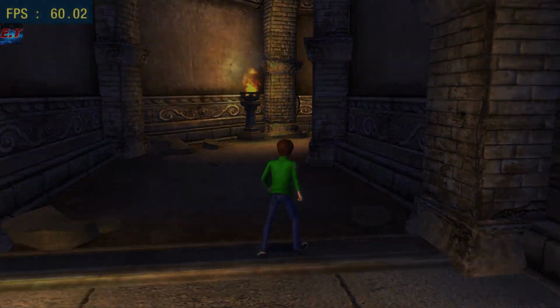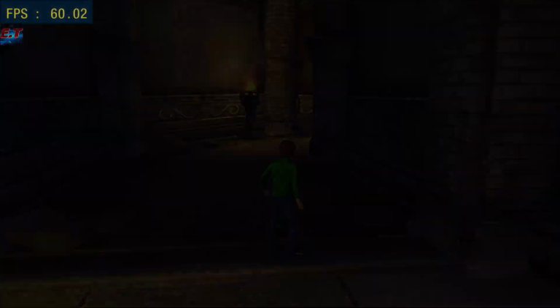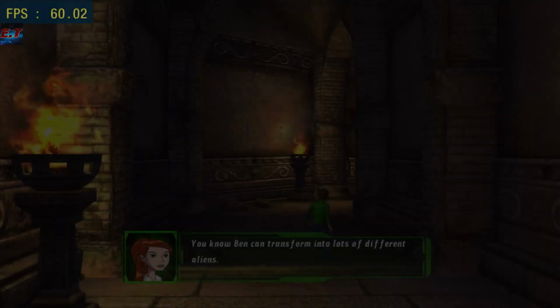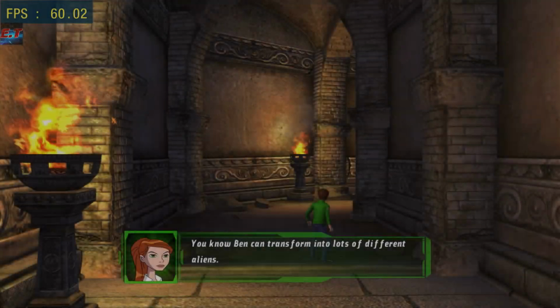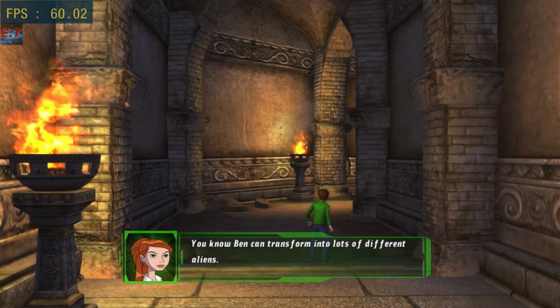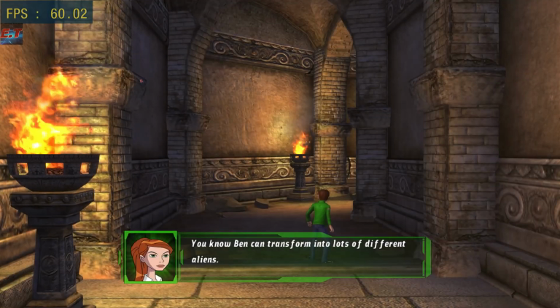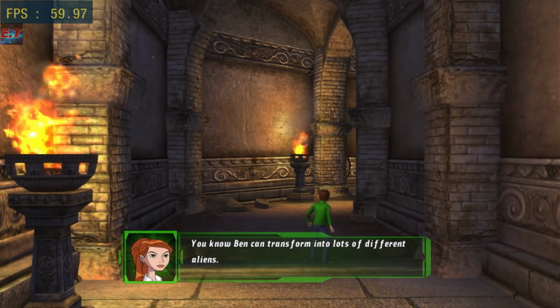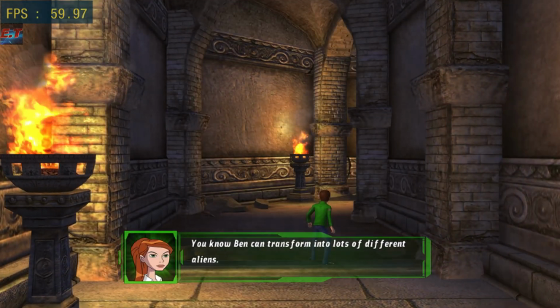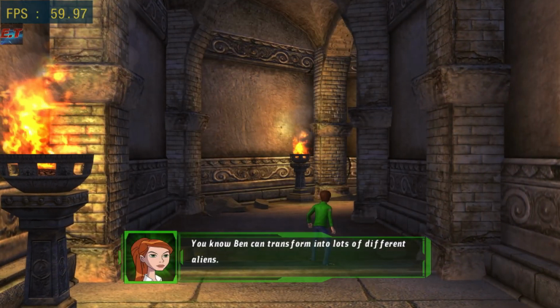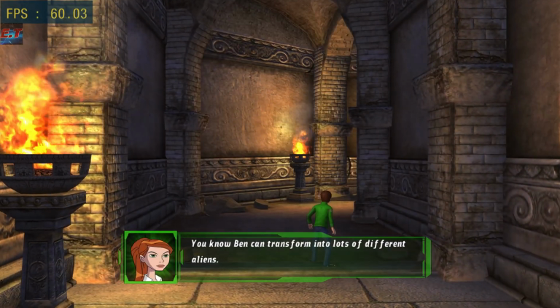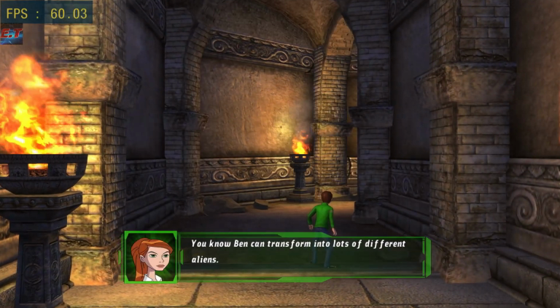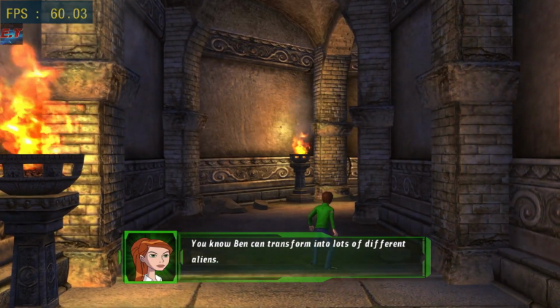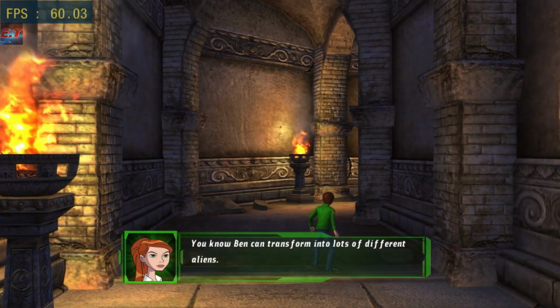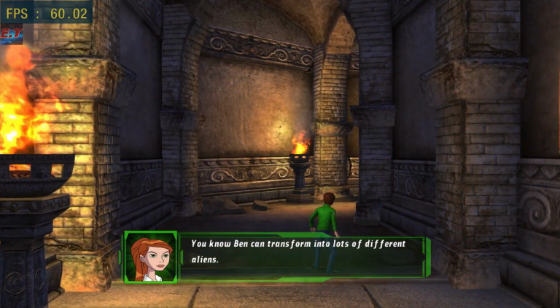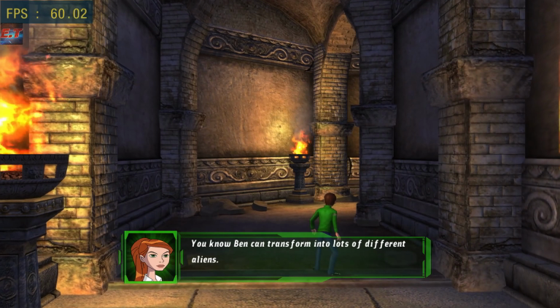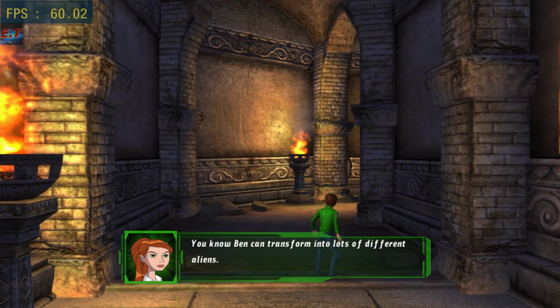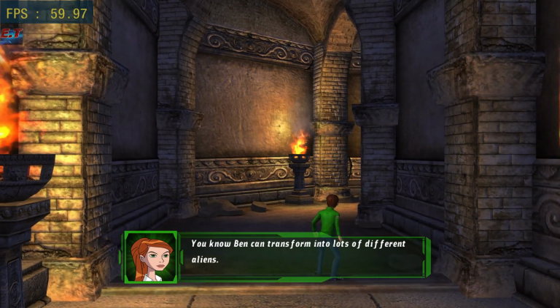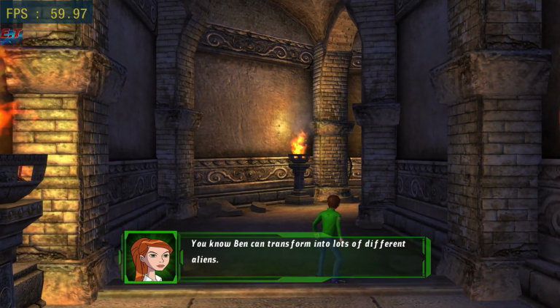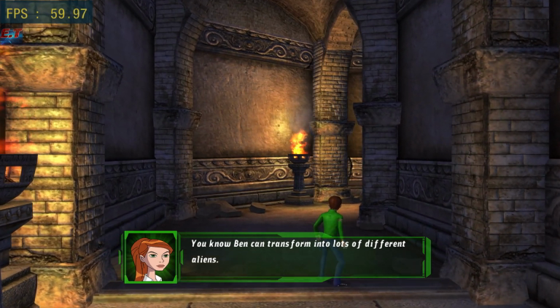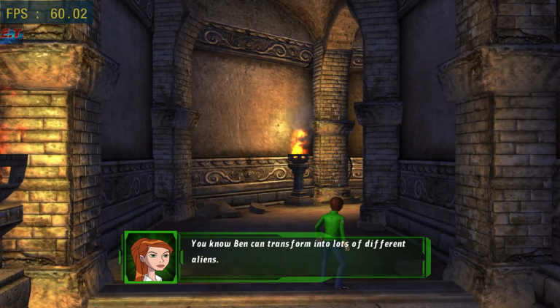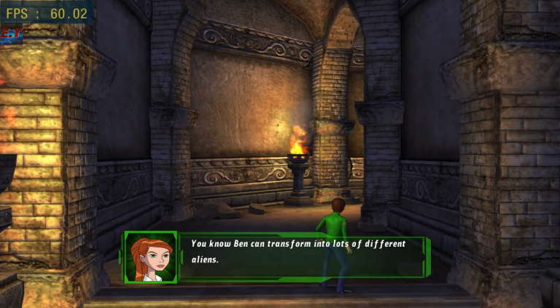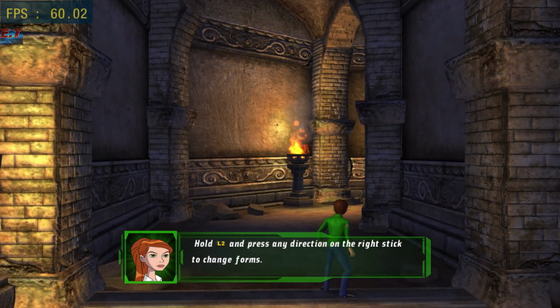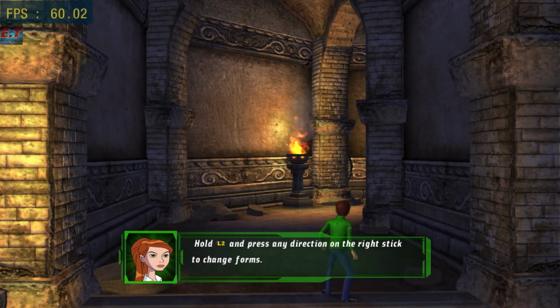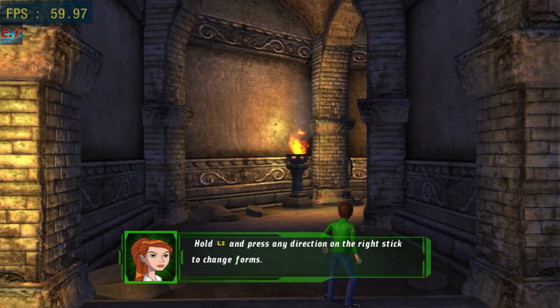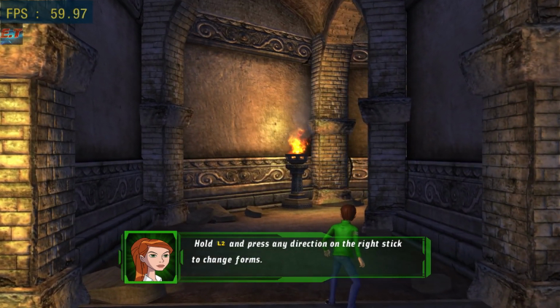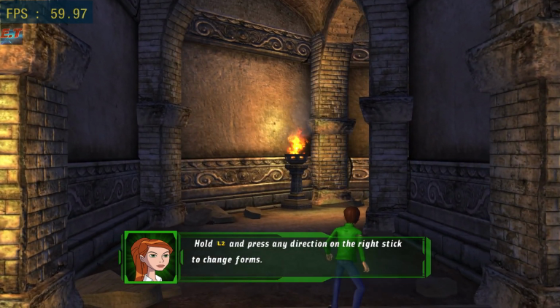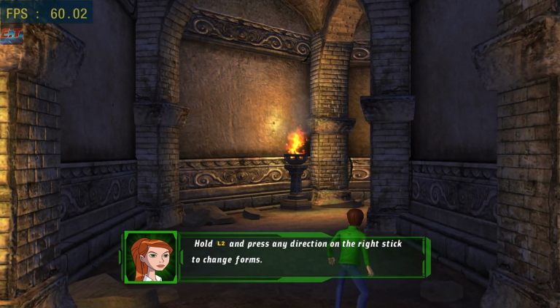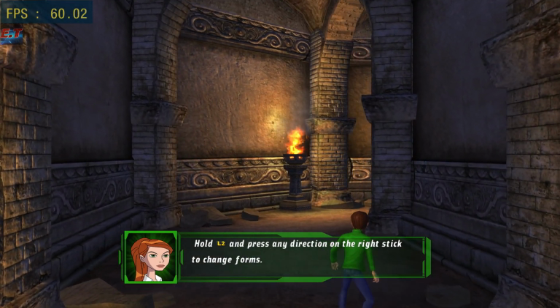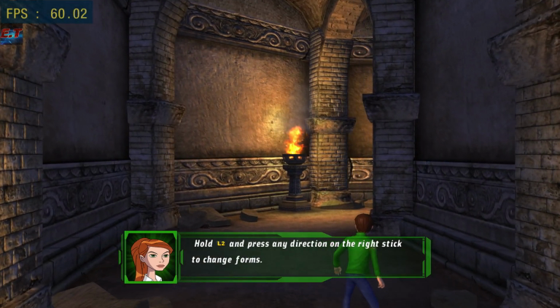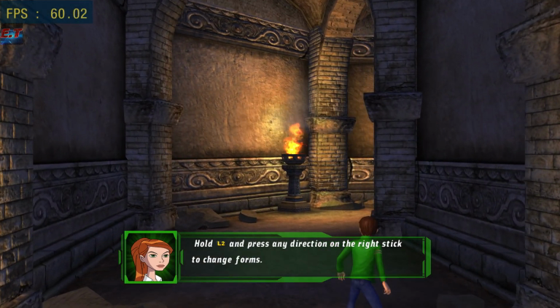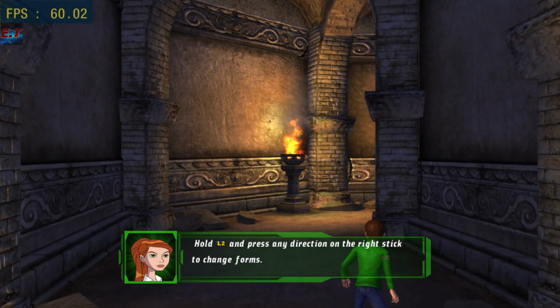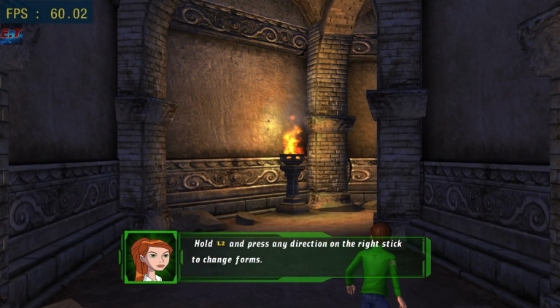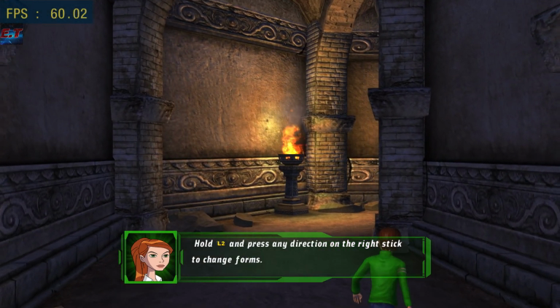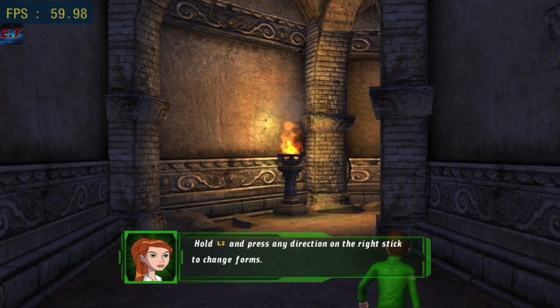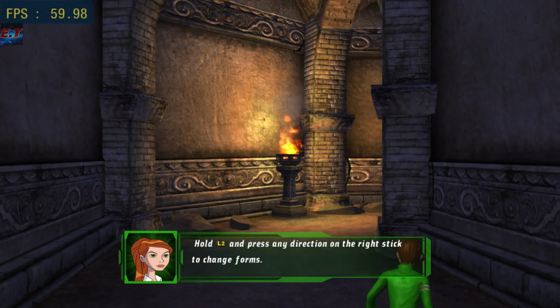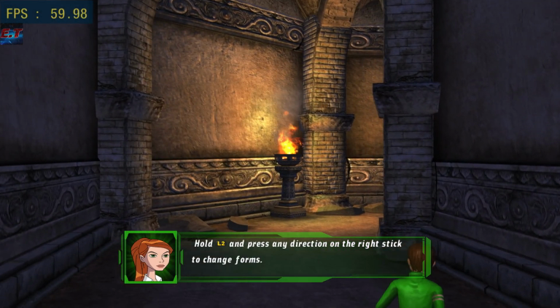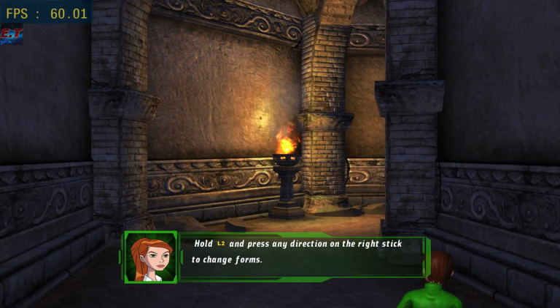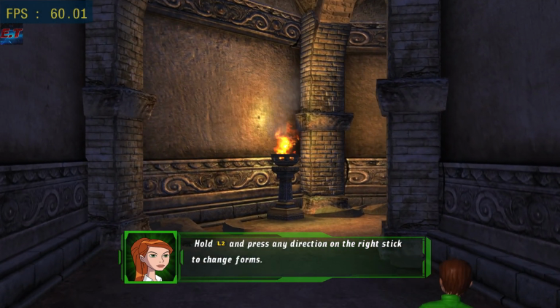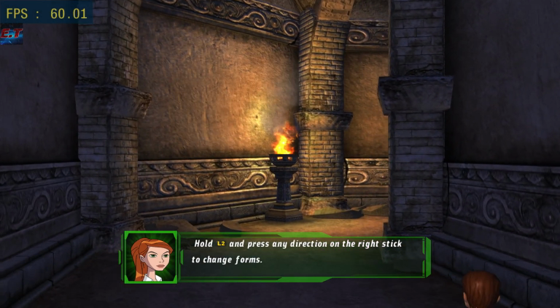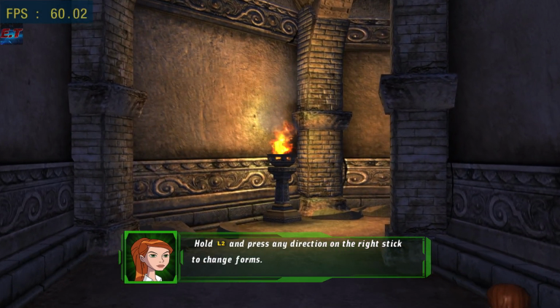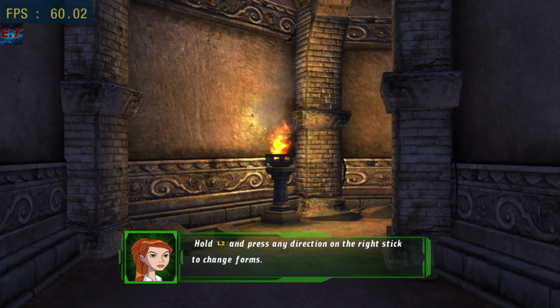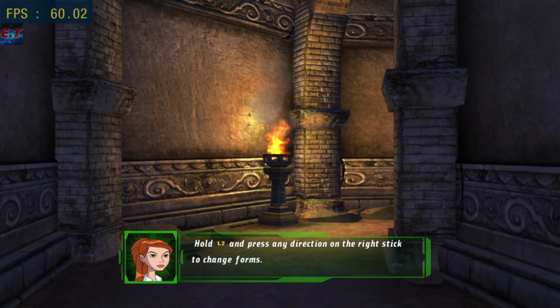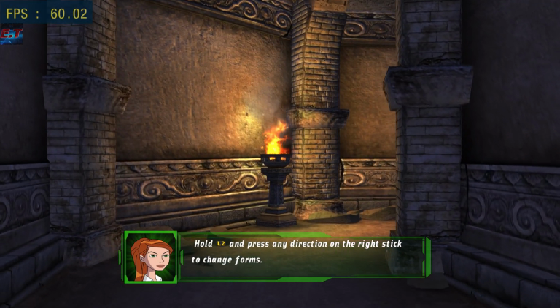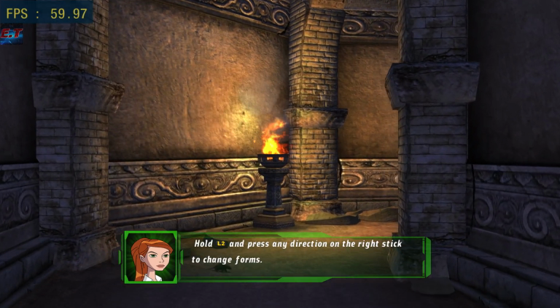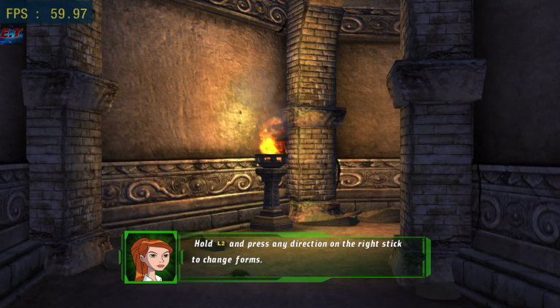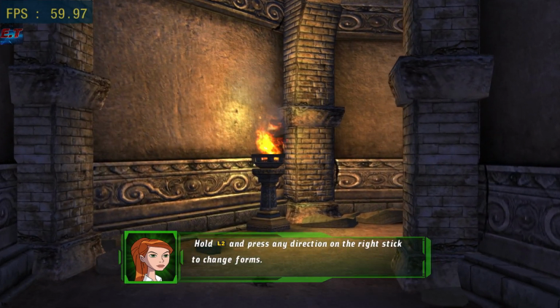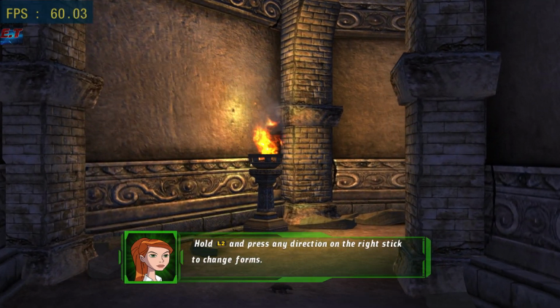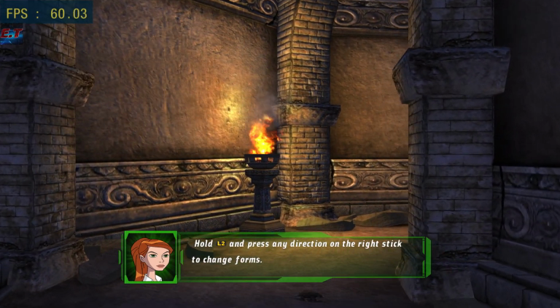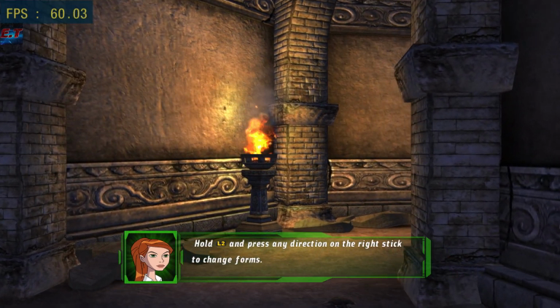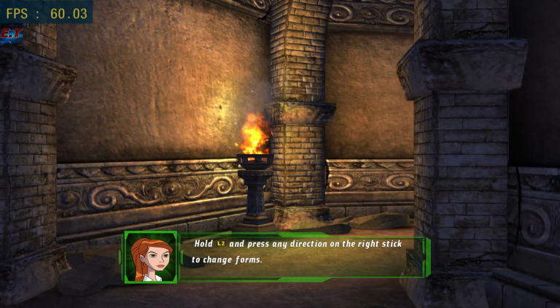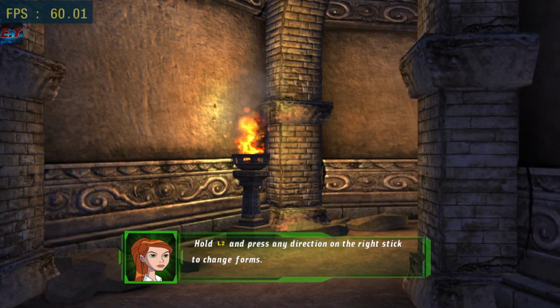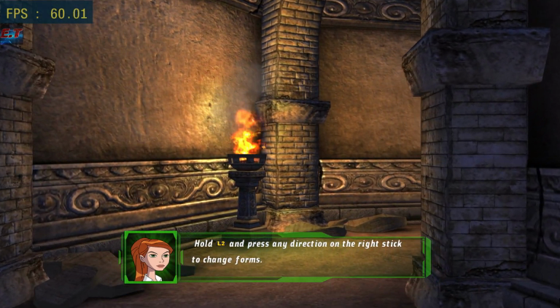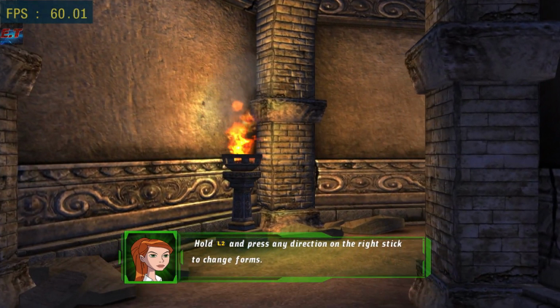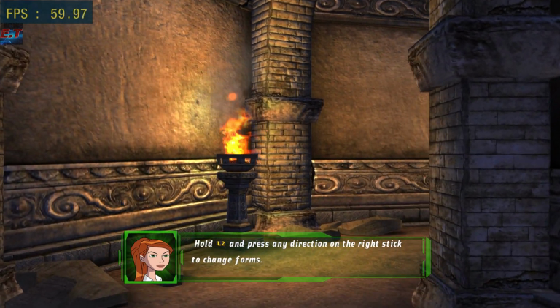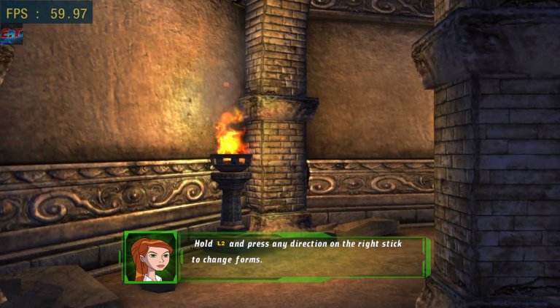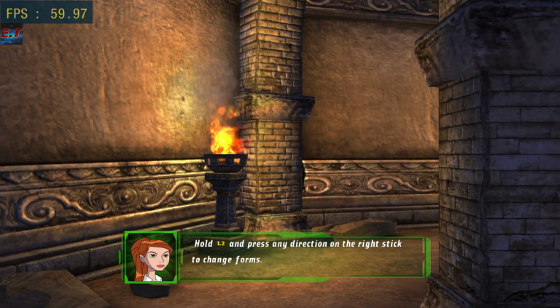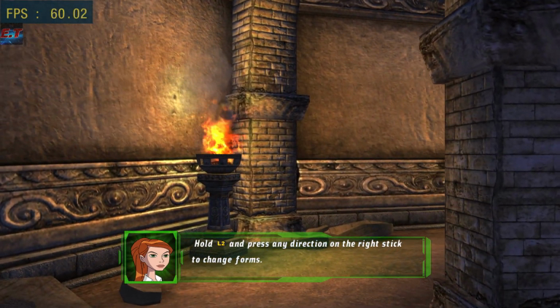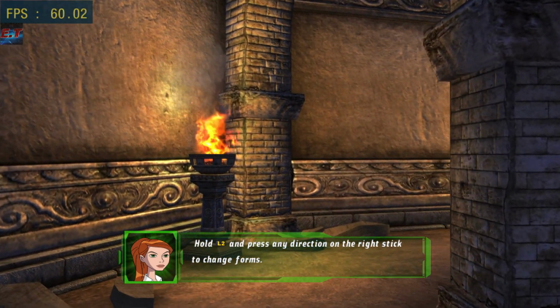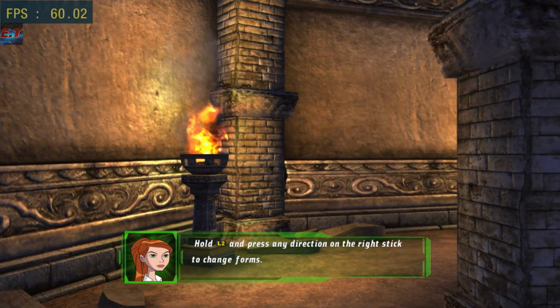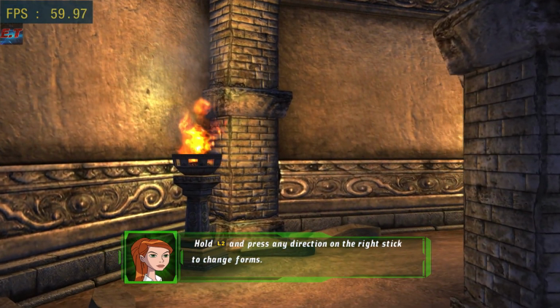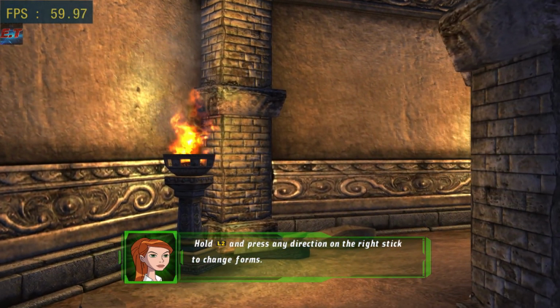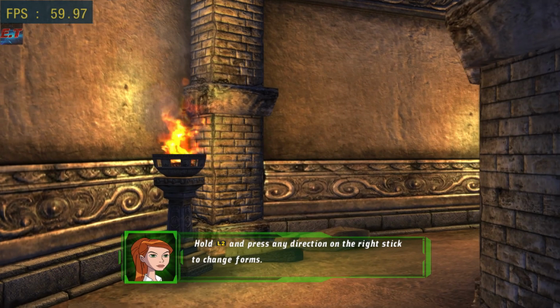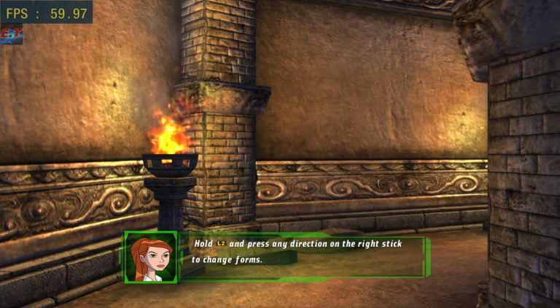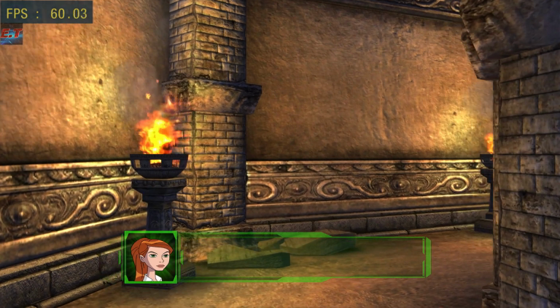You know, Ben can transform into lots of different aliens. Hold L2 and press any direction on the right stick to change forms.